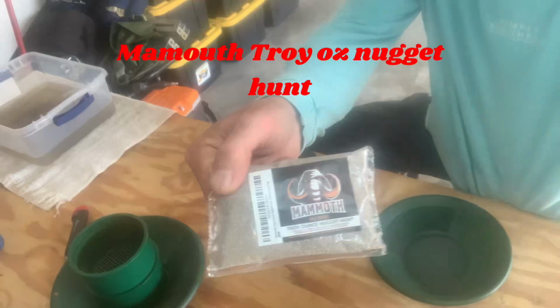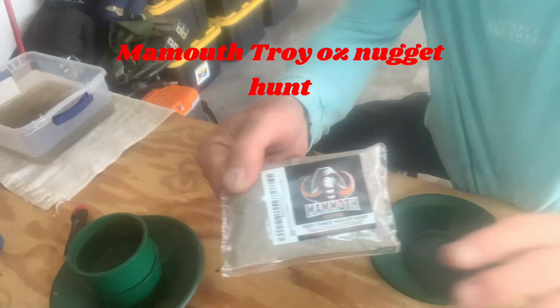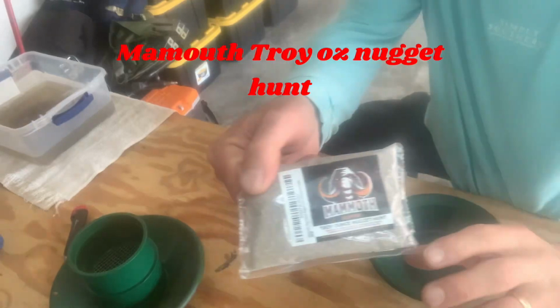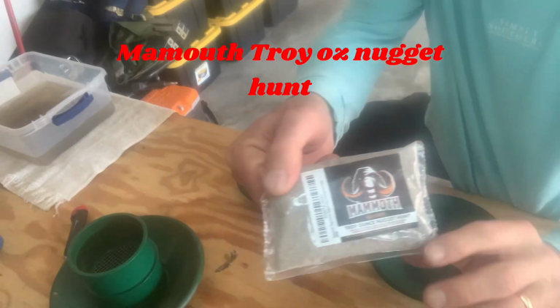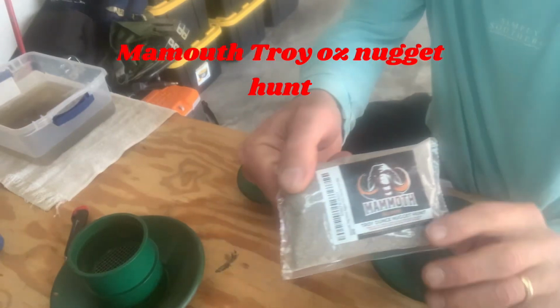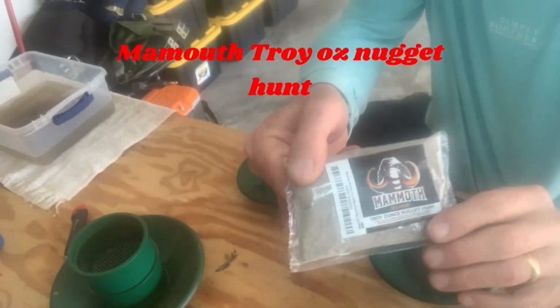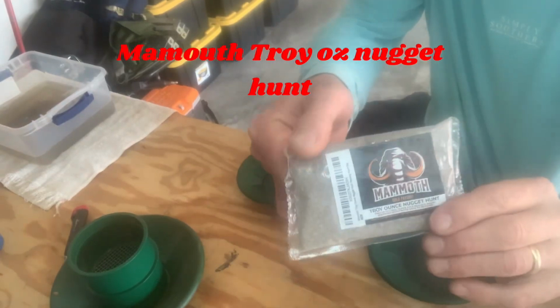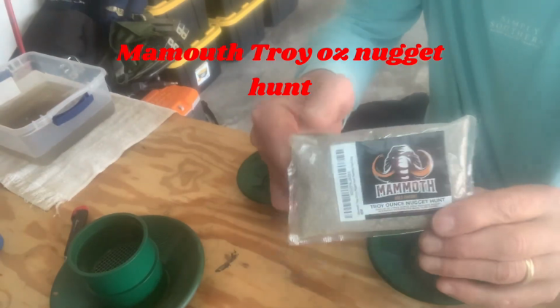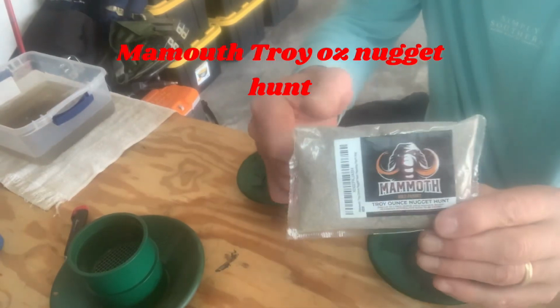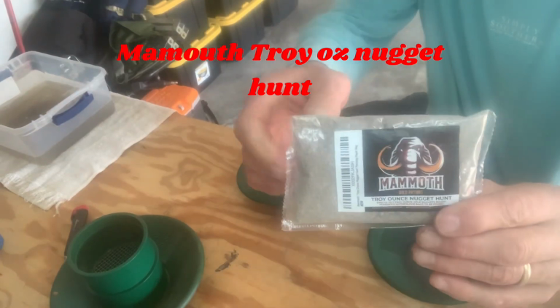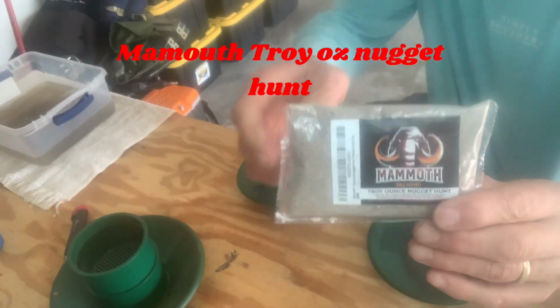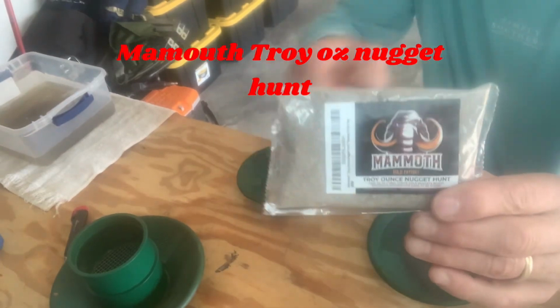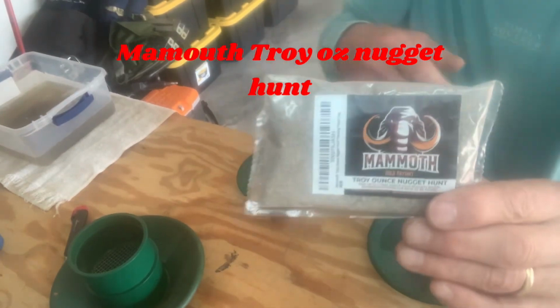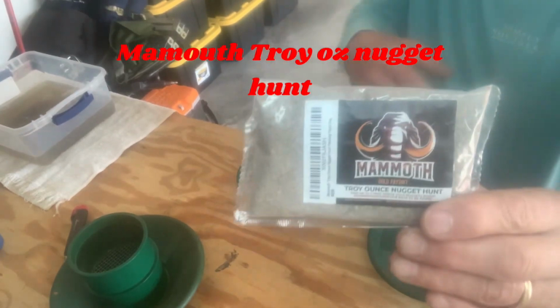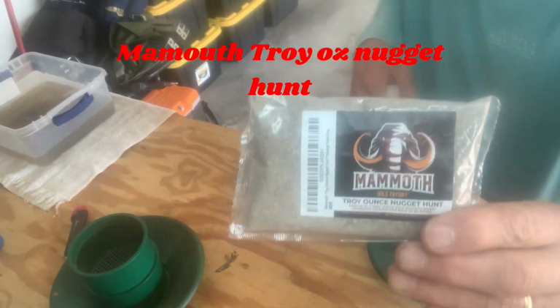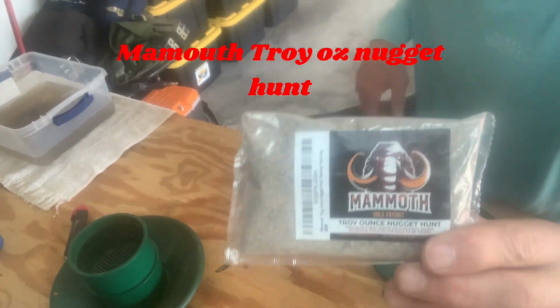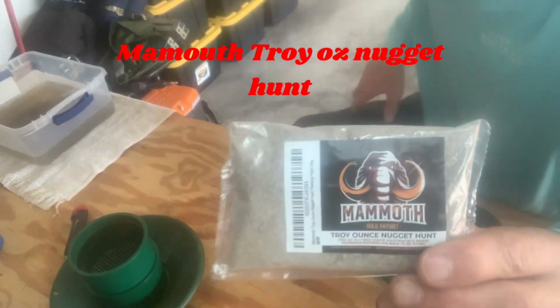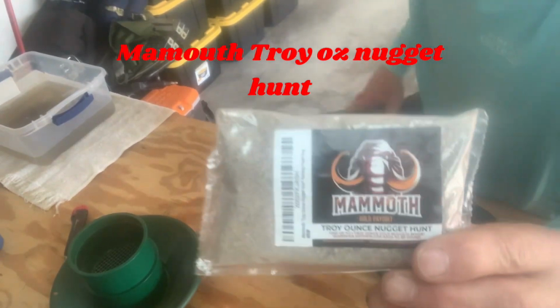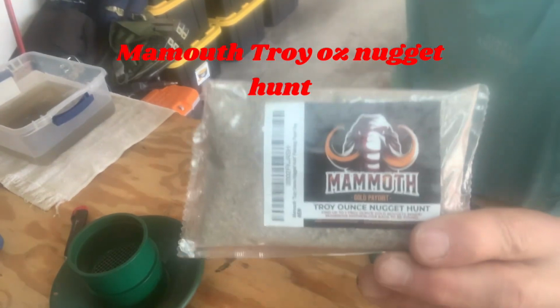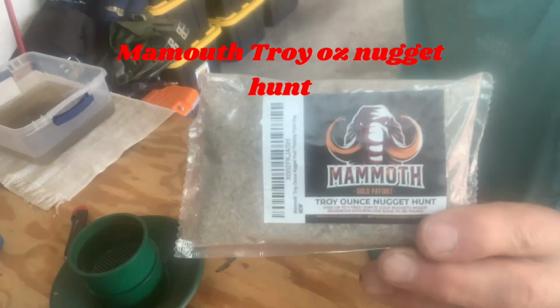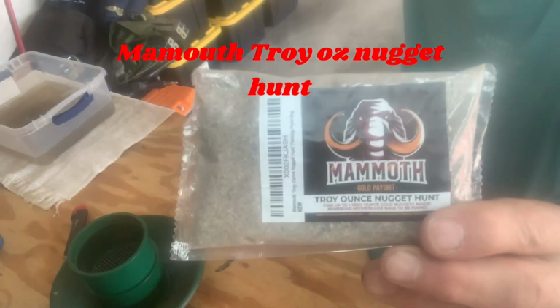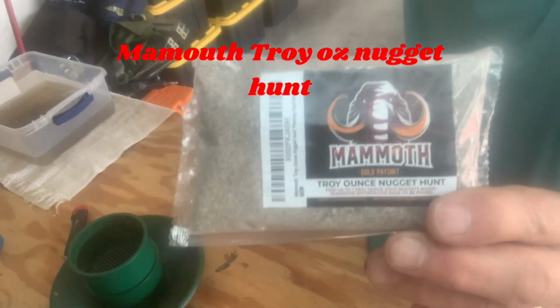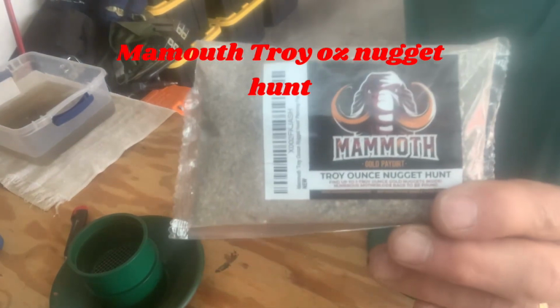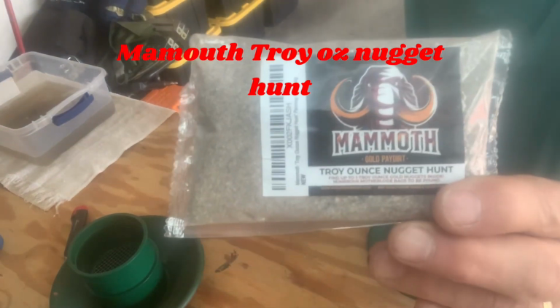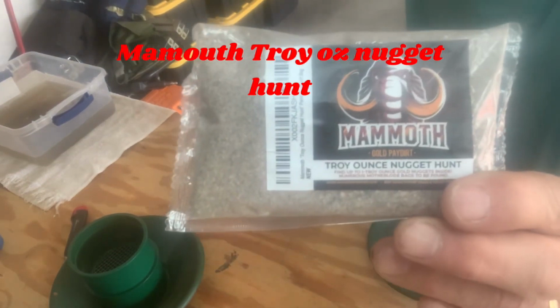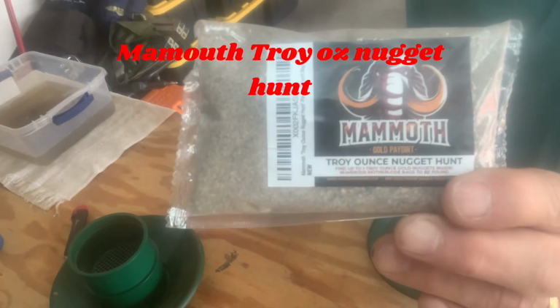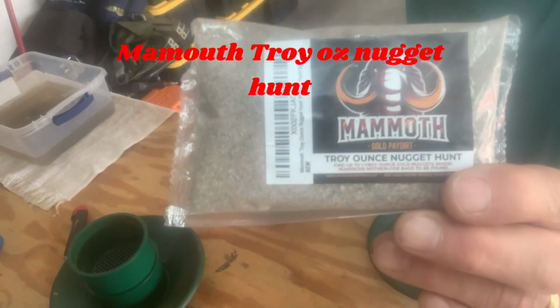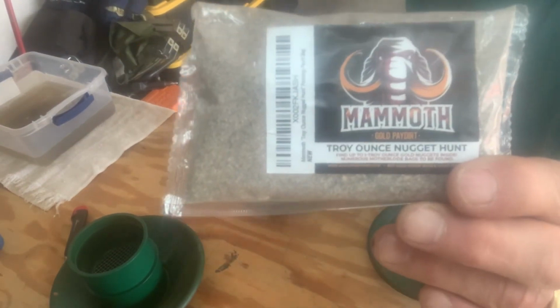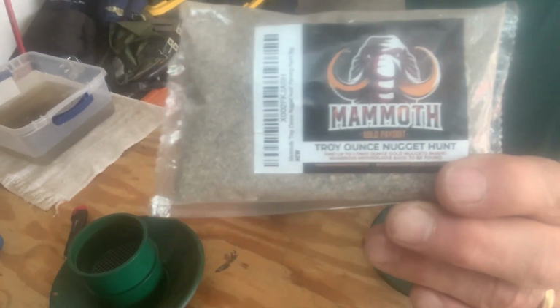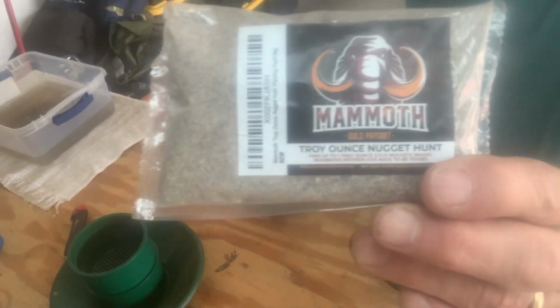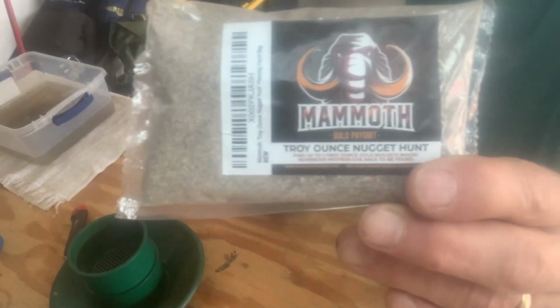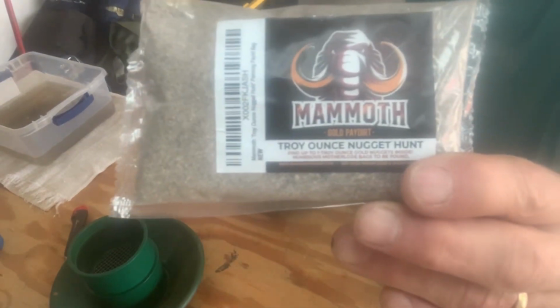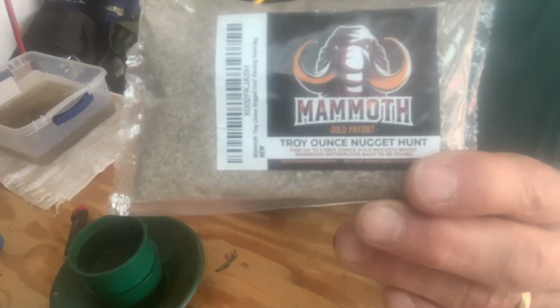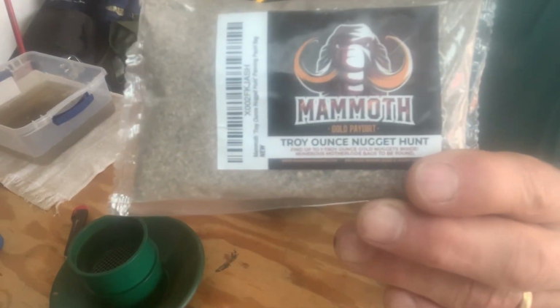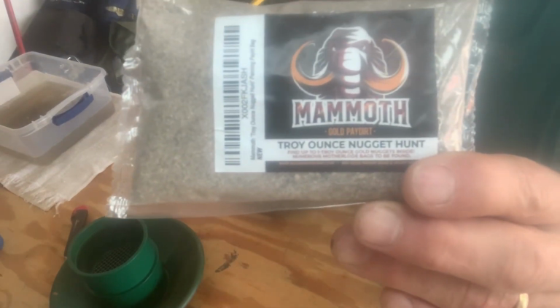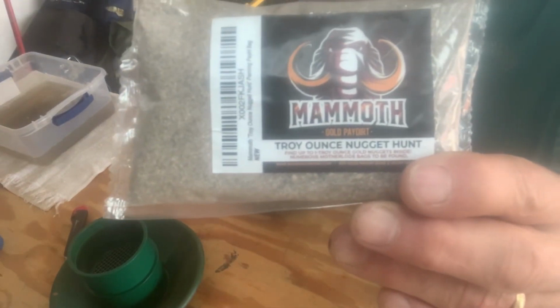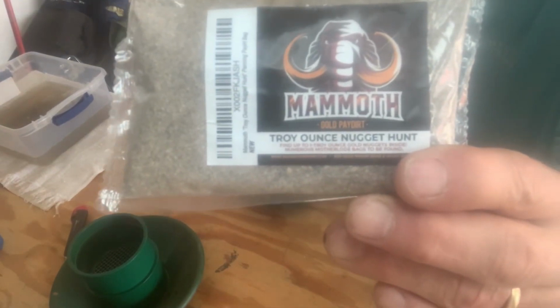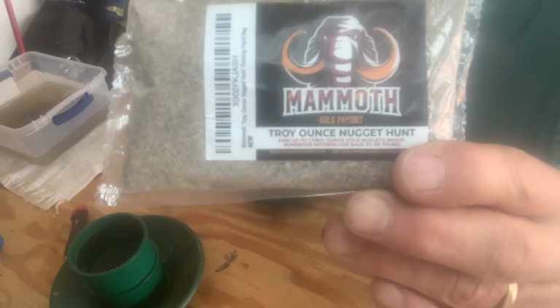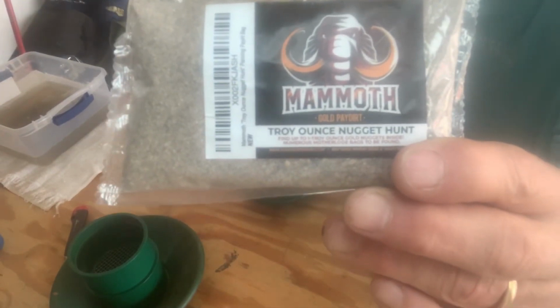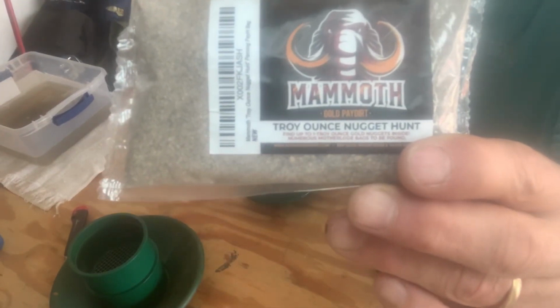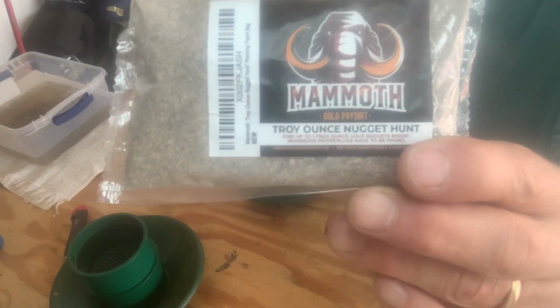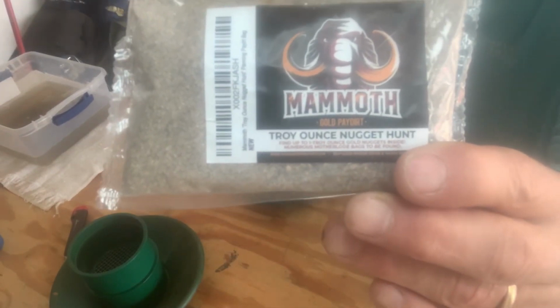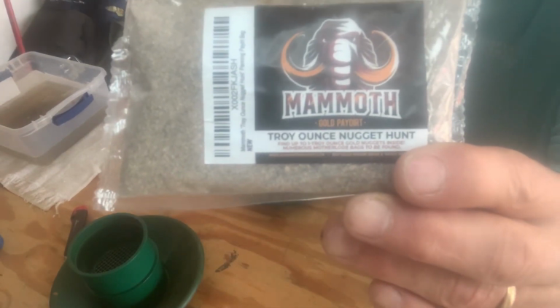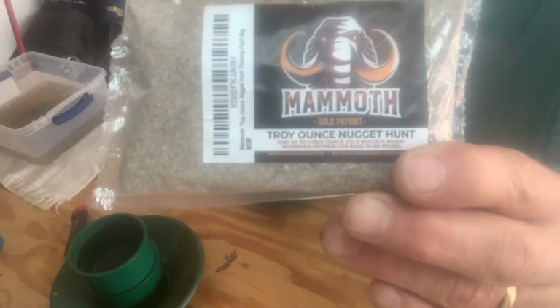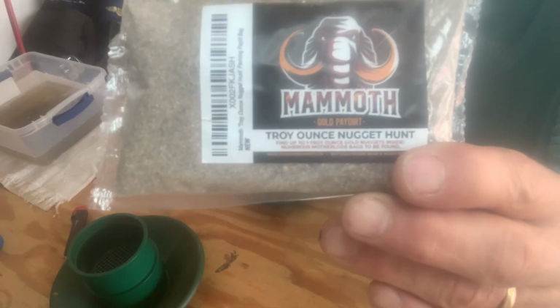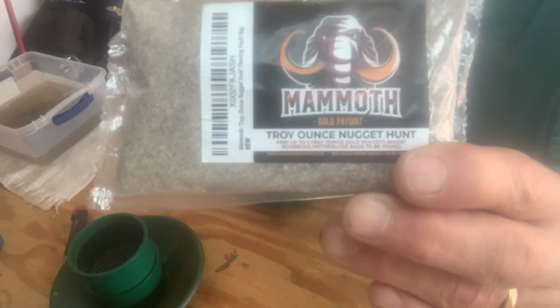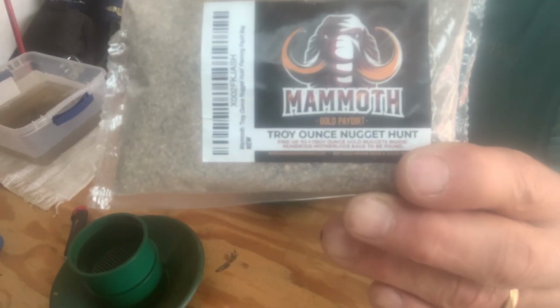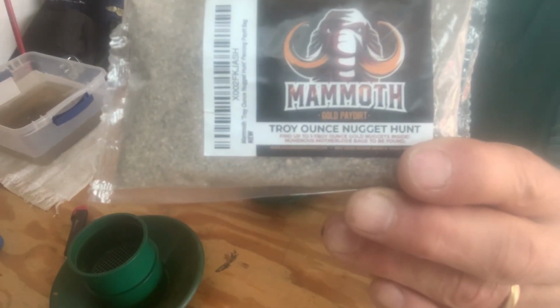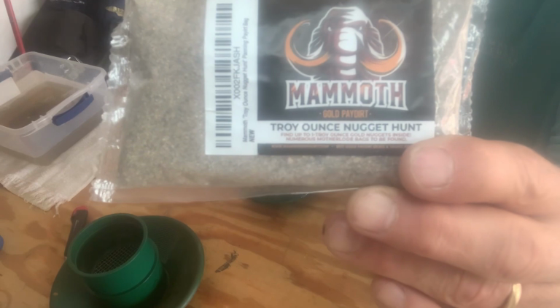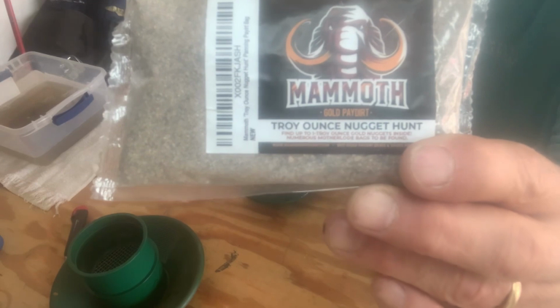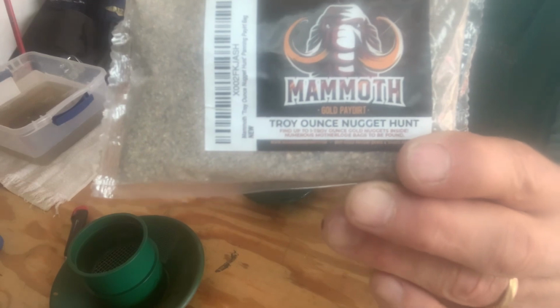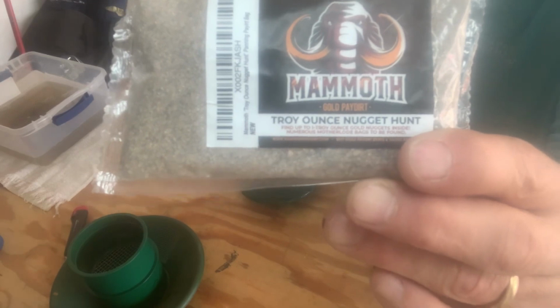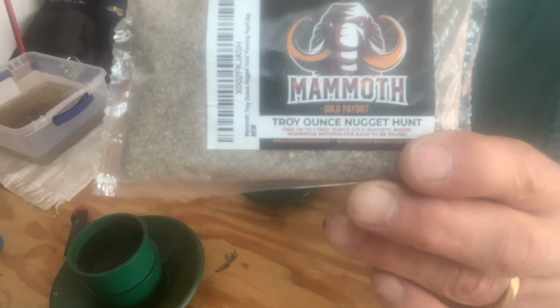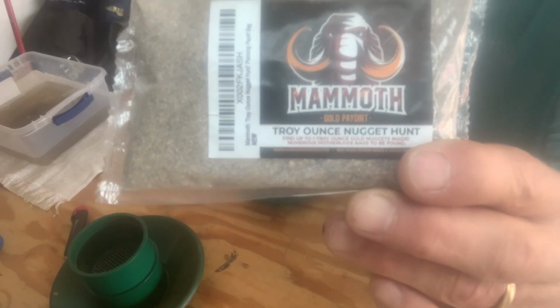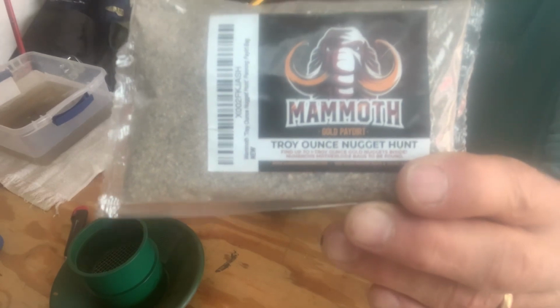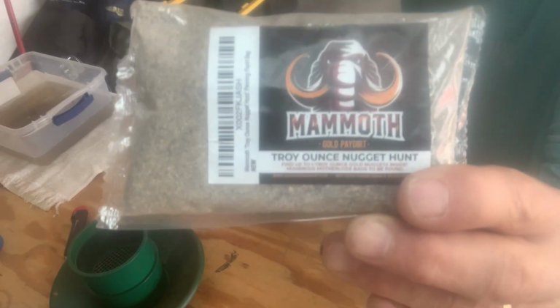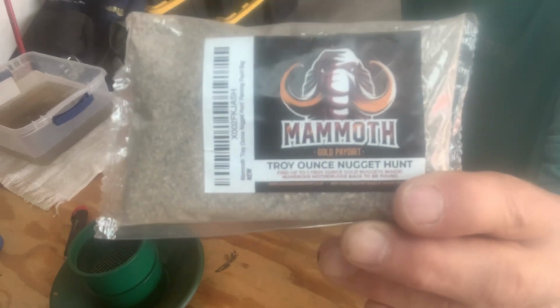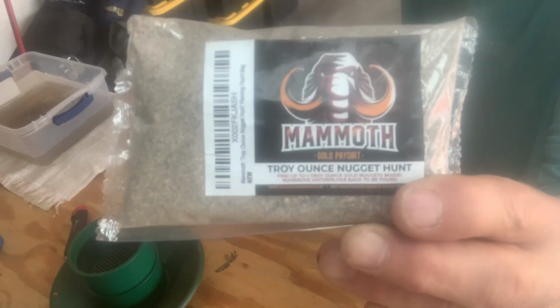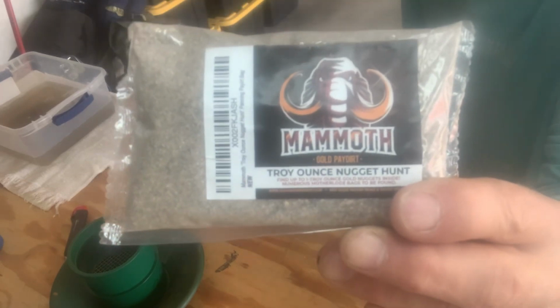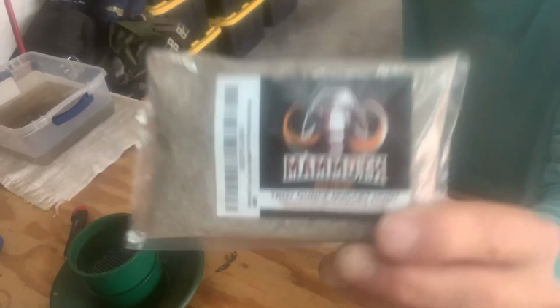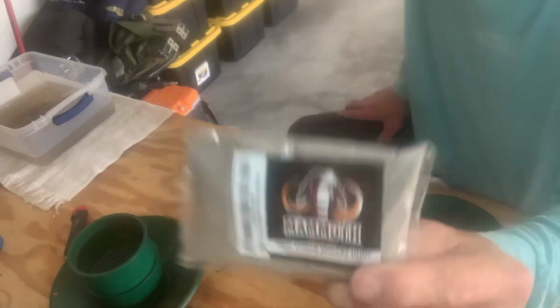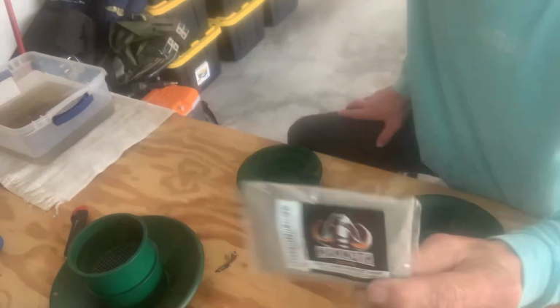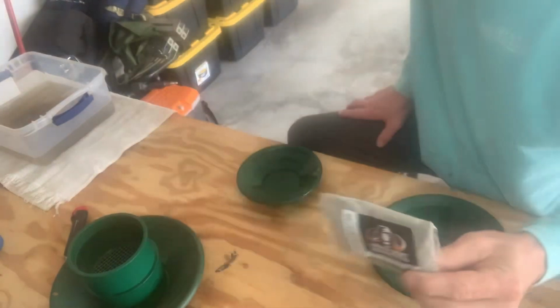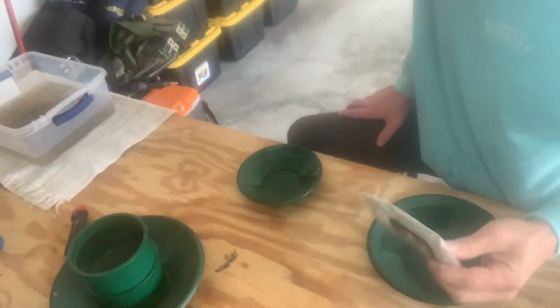Well, we fell for it. The Mammoth Troy-ounce Nugget Hunt.